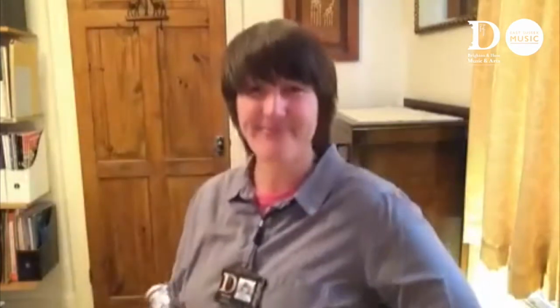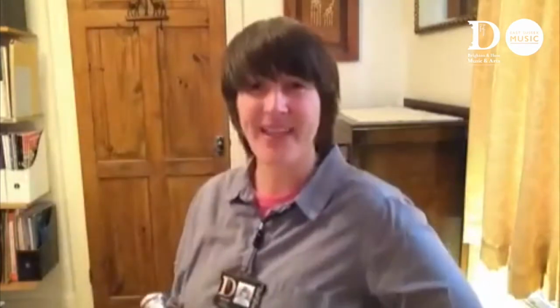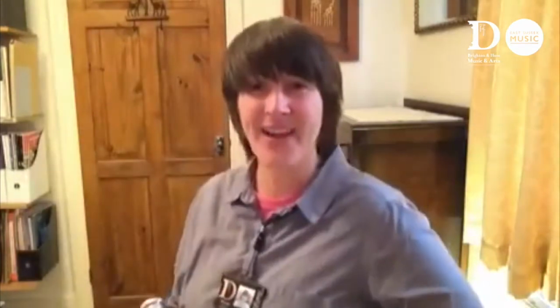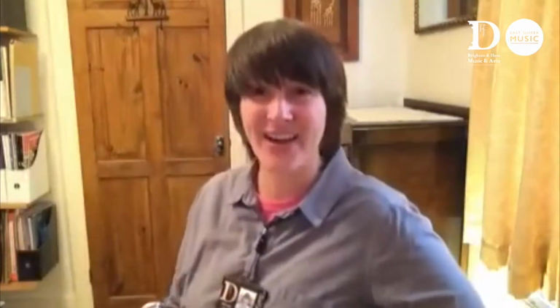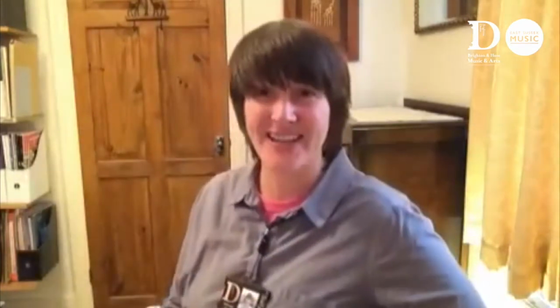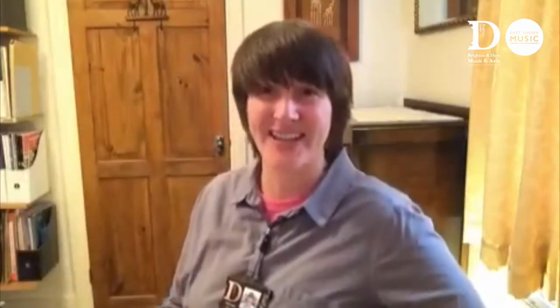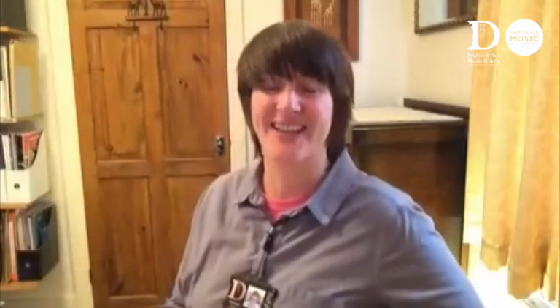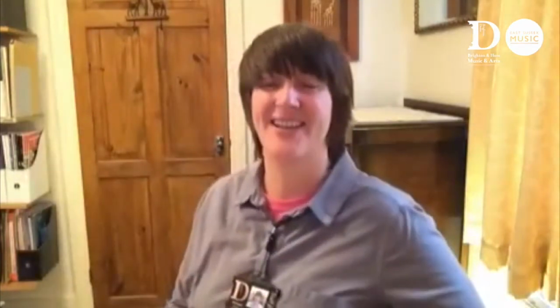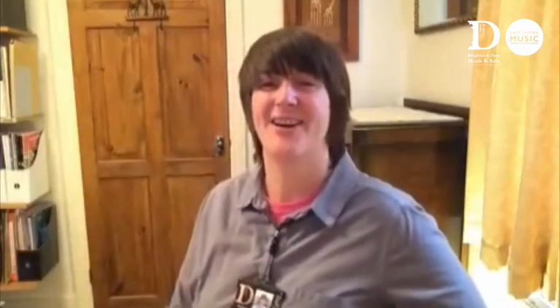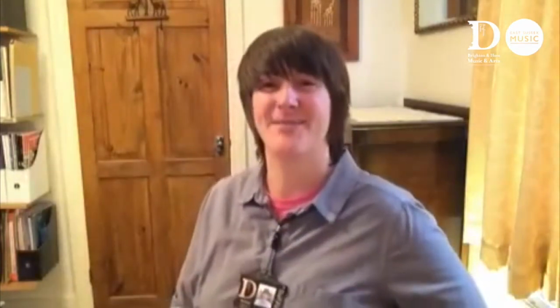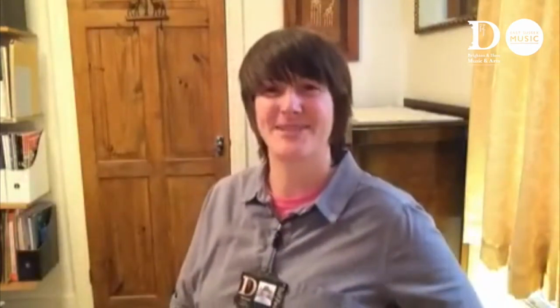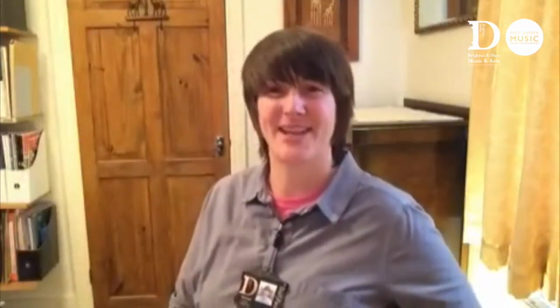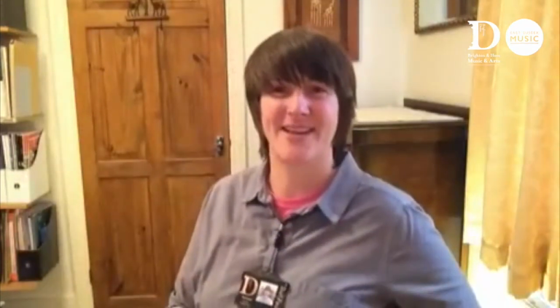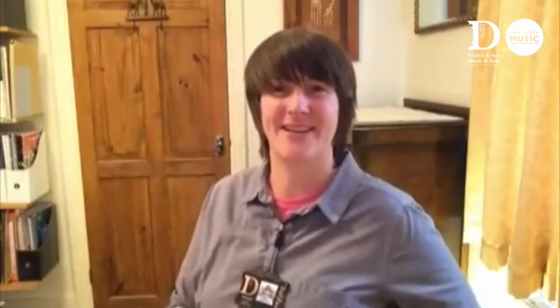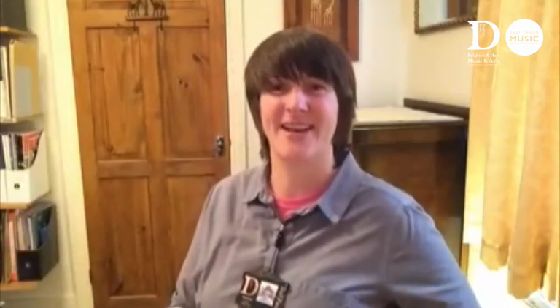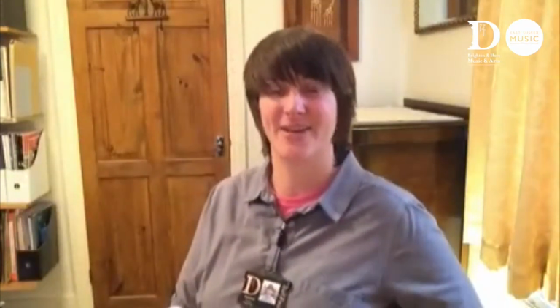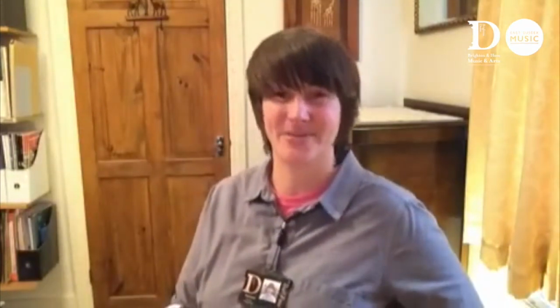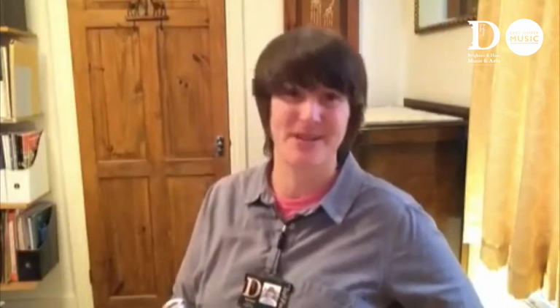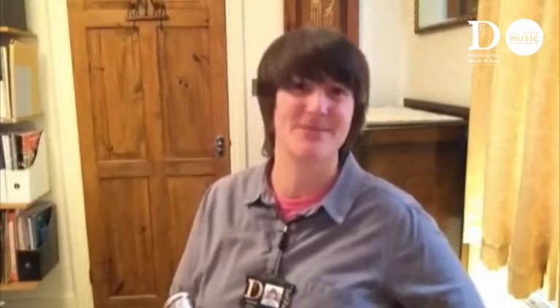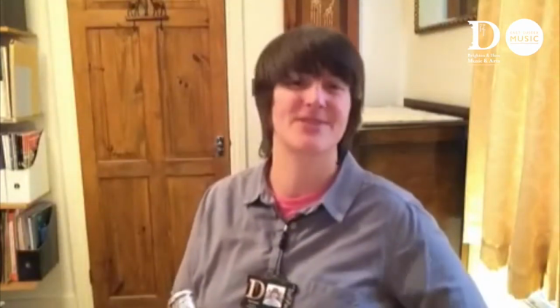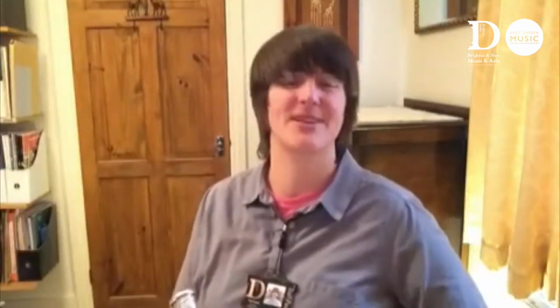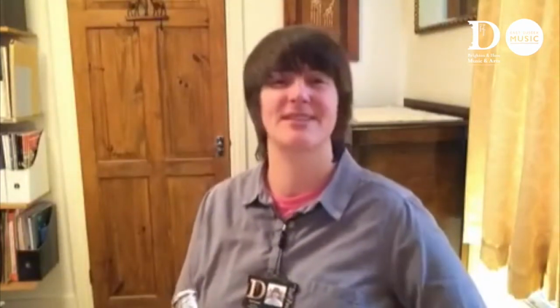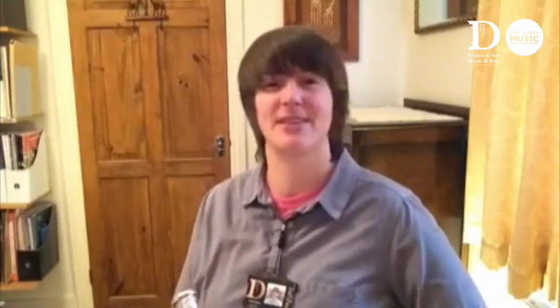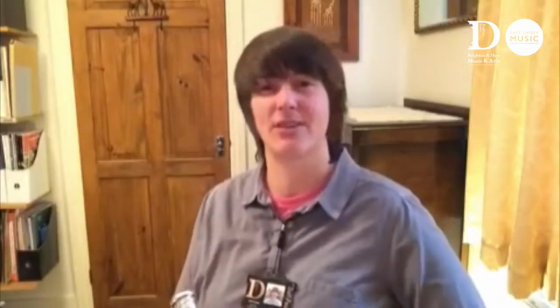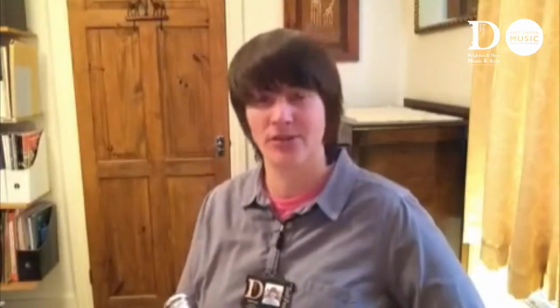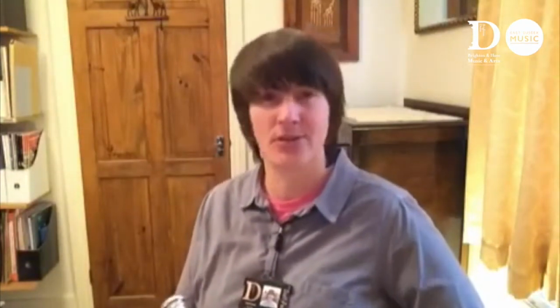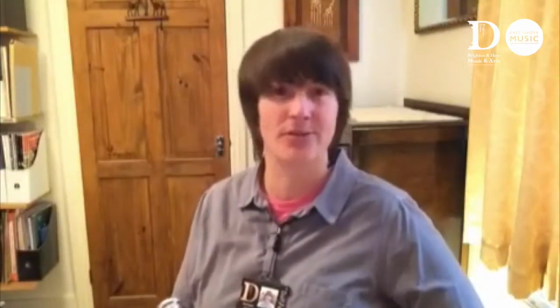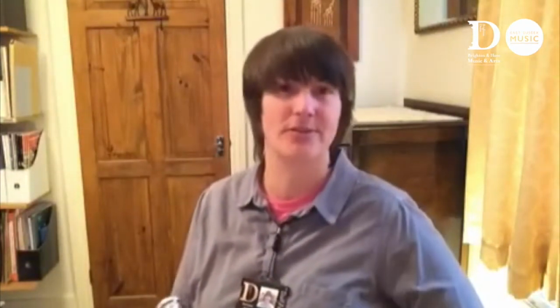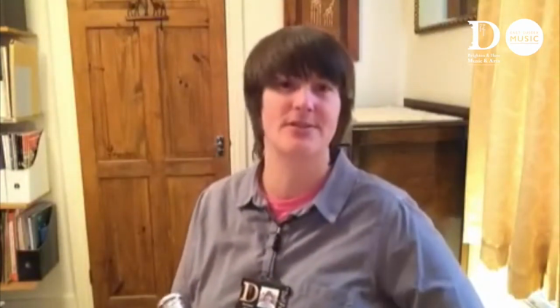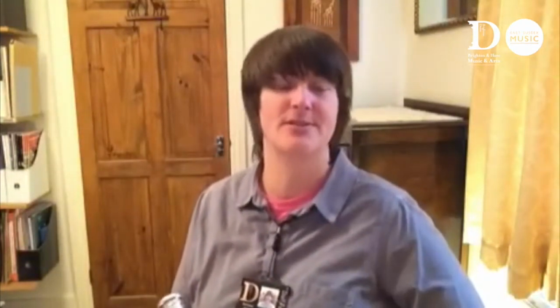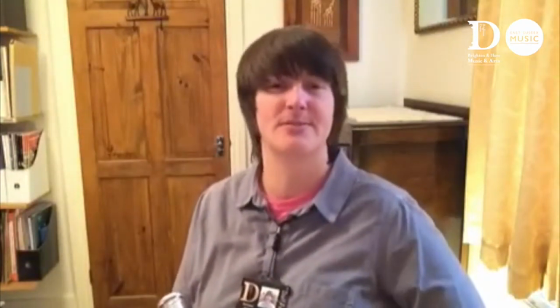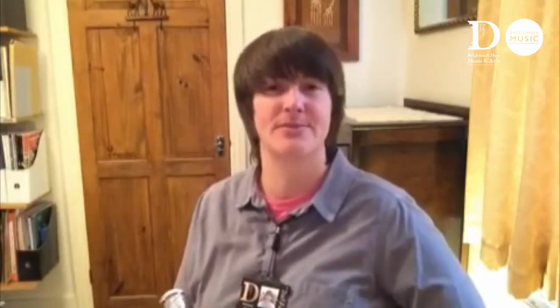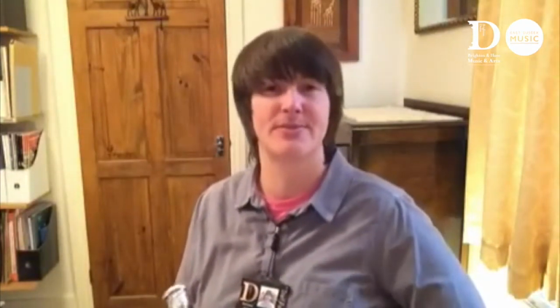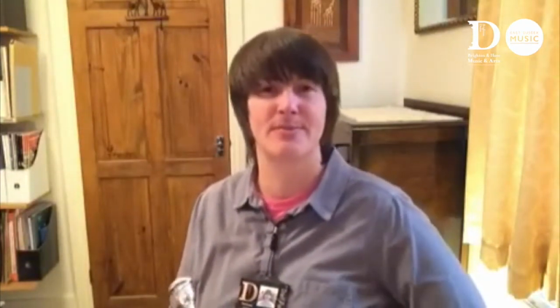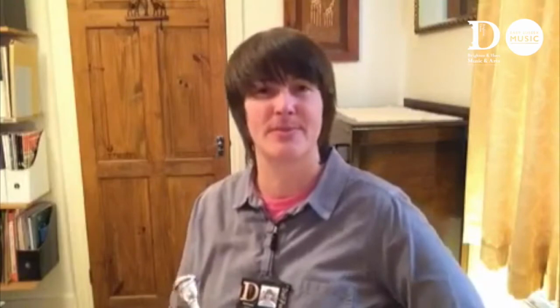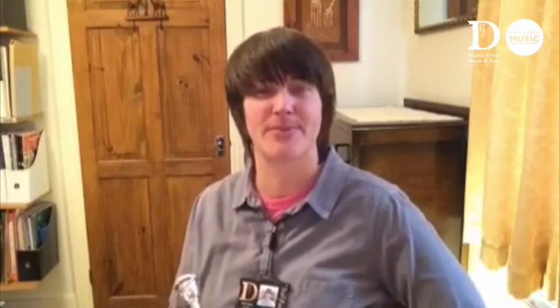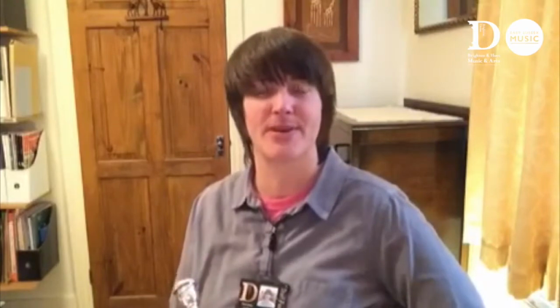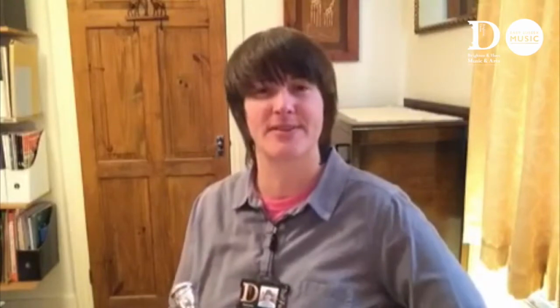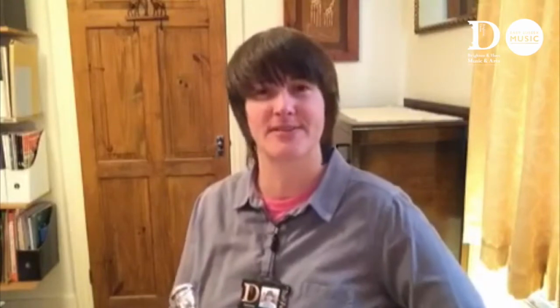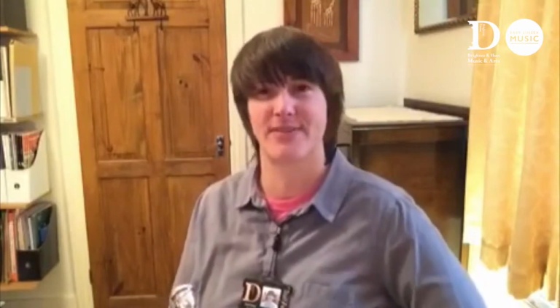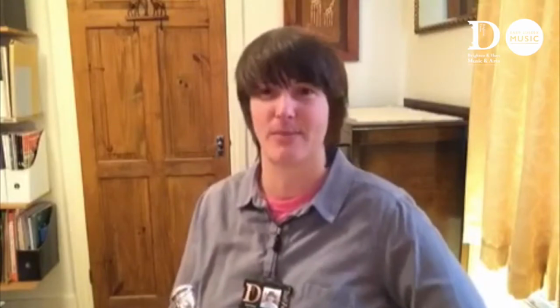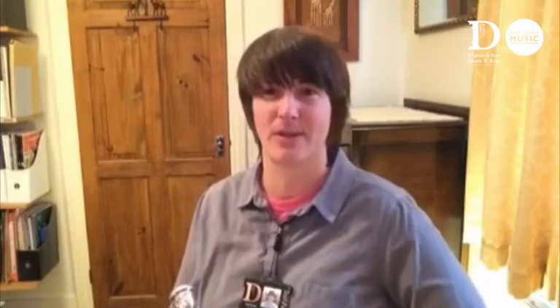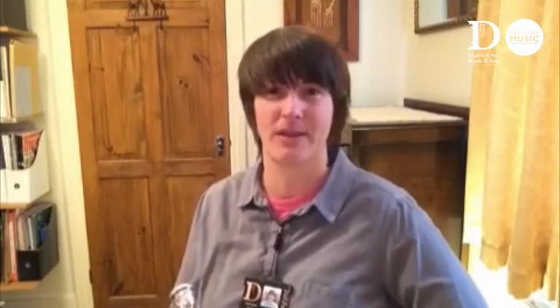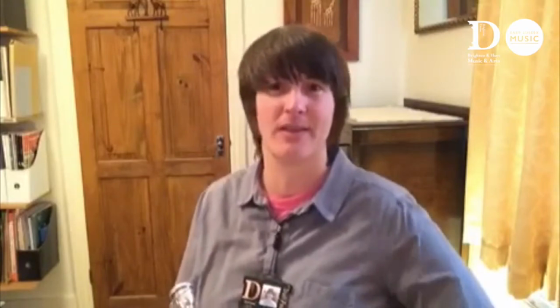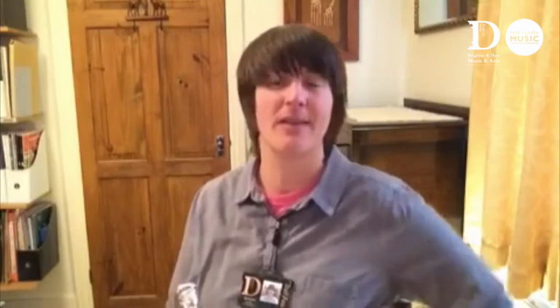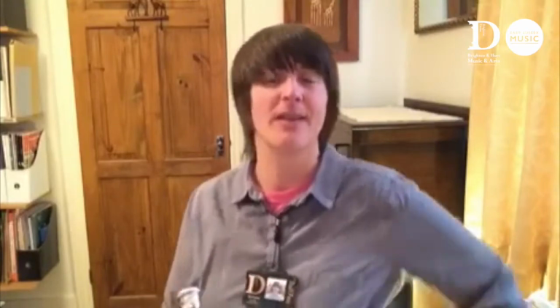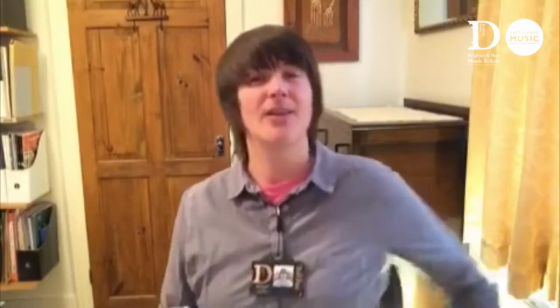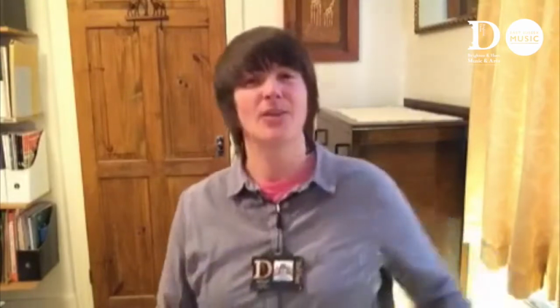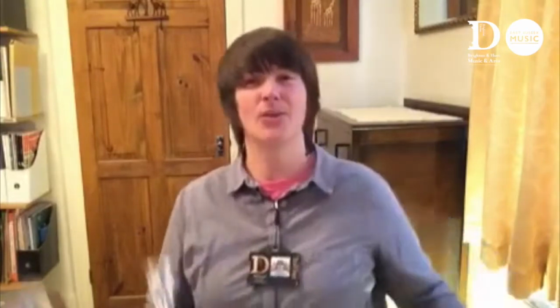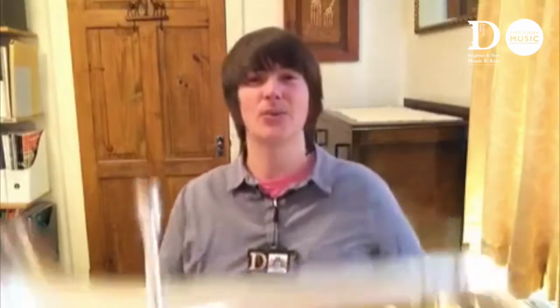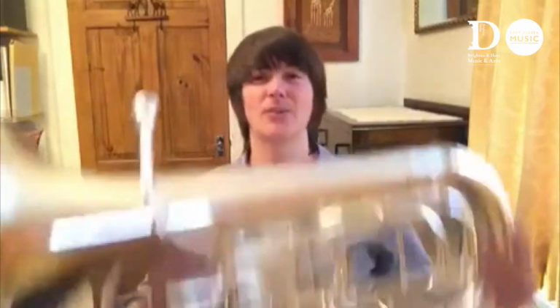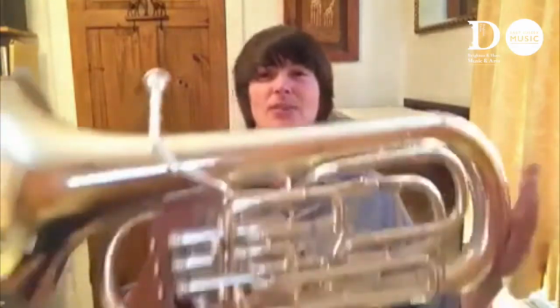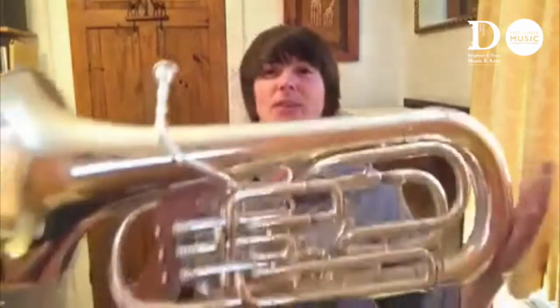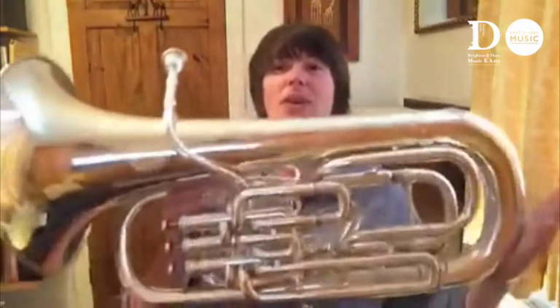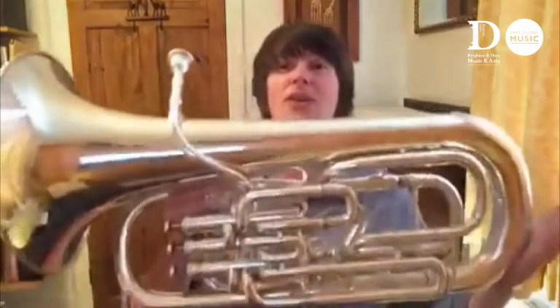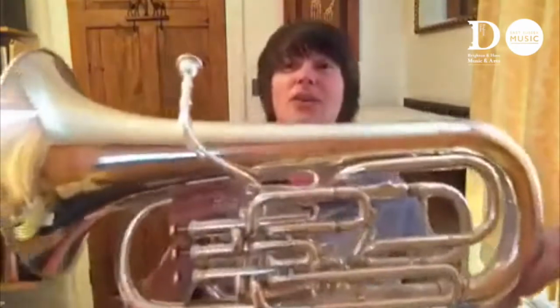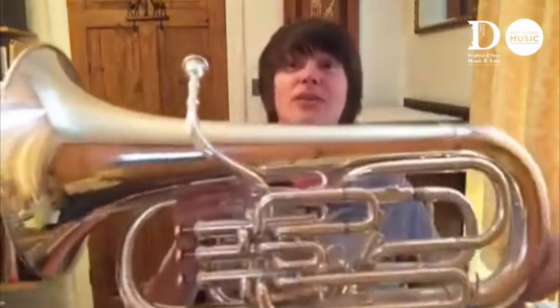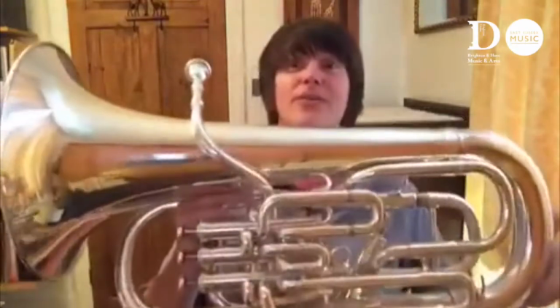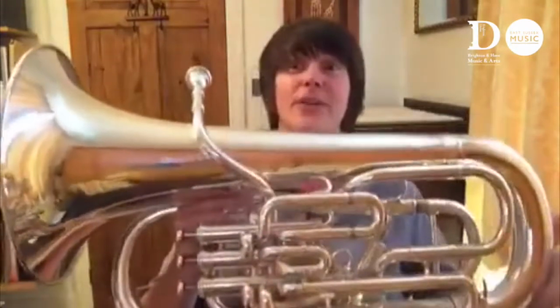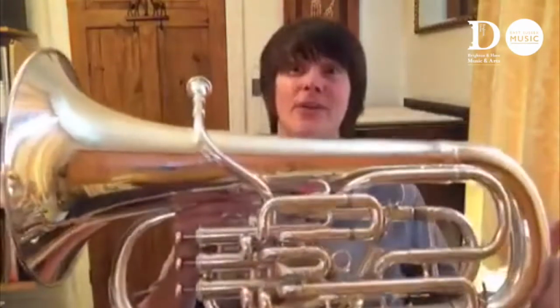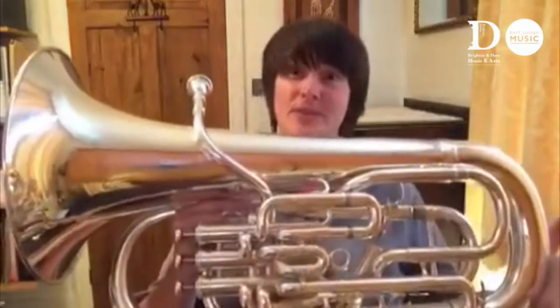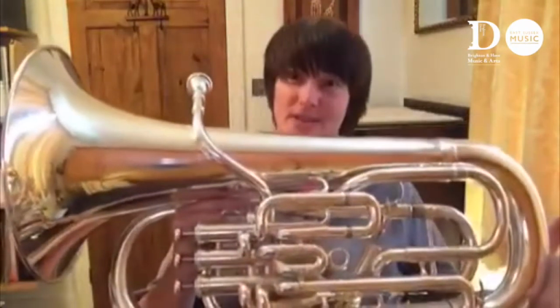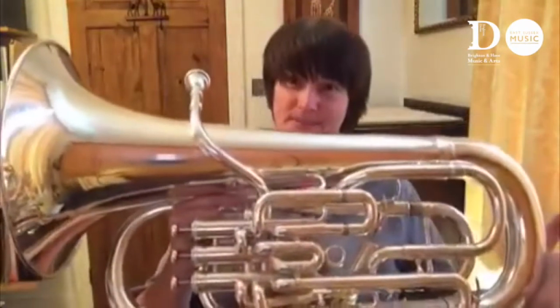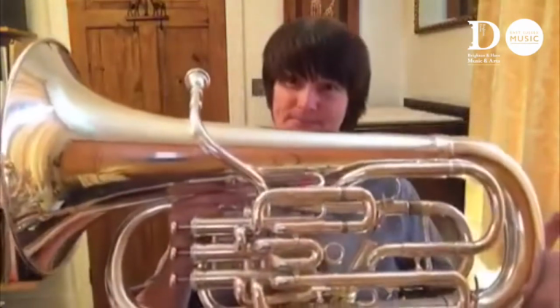Hi there, I'm Sarah and I'm demonstrating another instrument from the brass family called the euphonium.